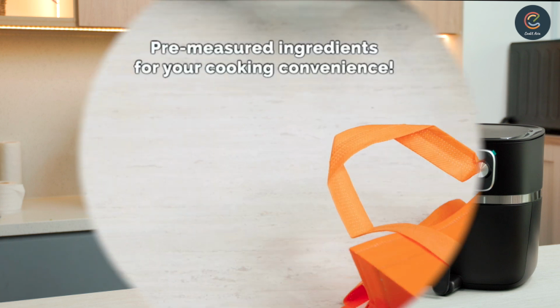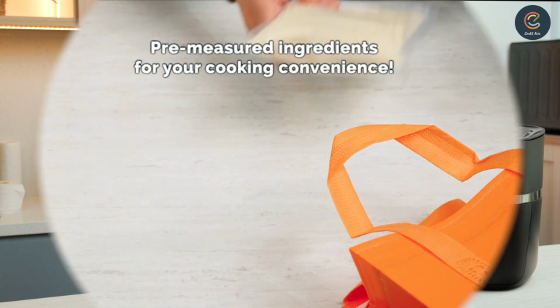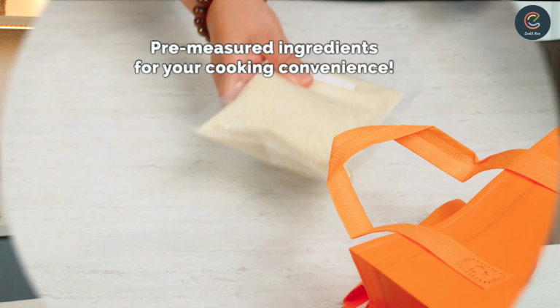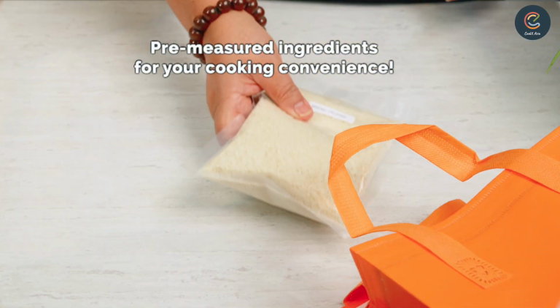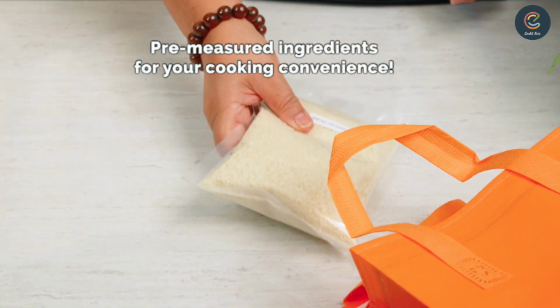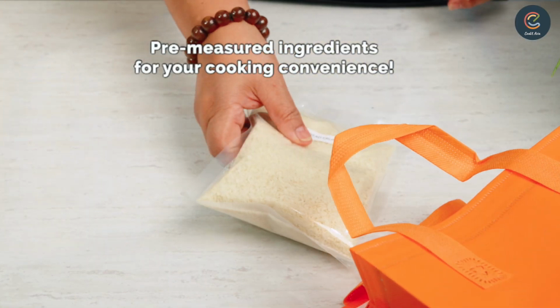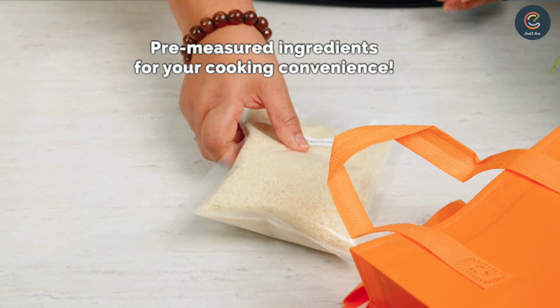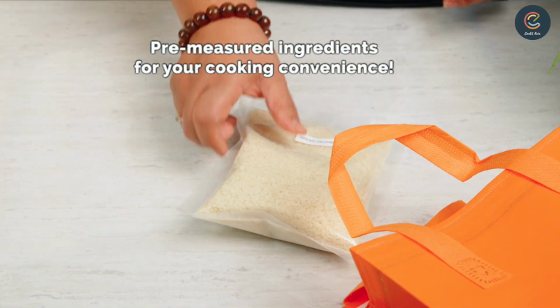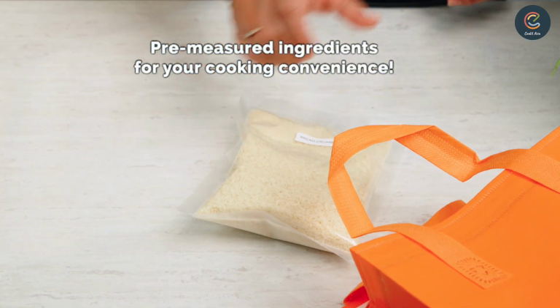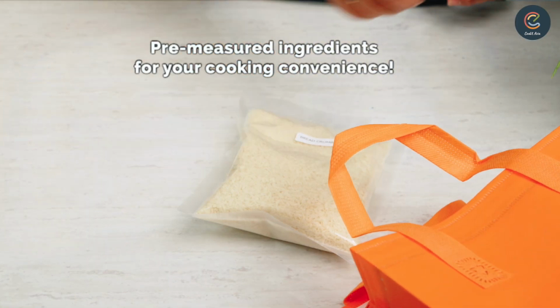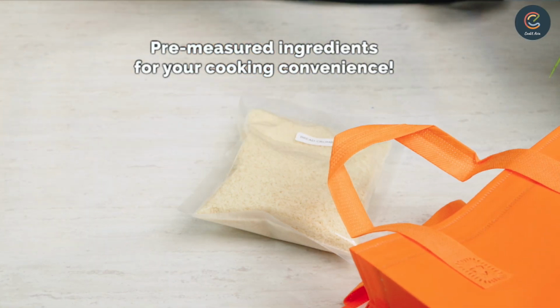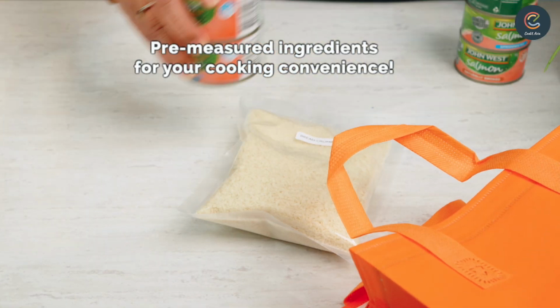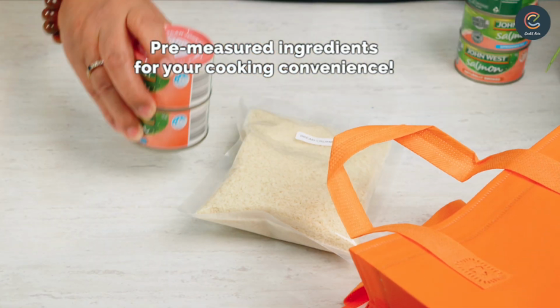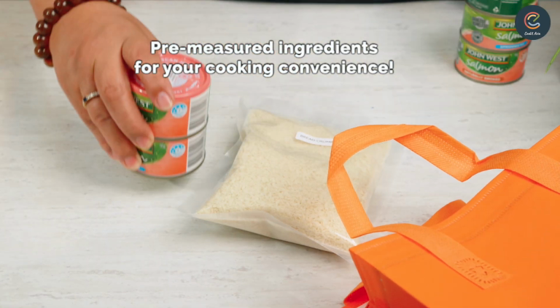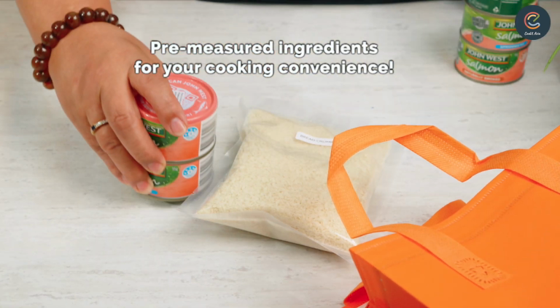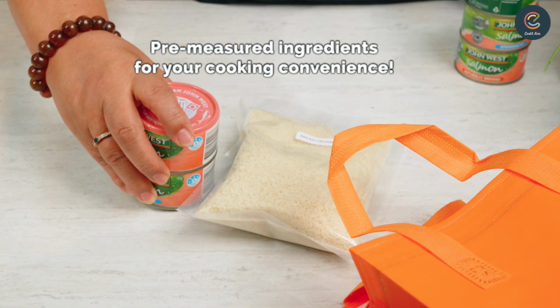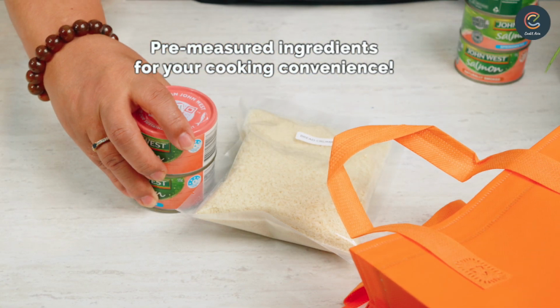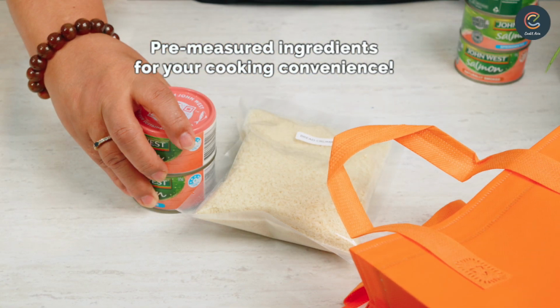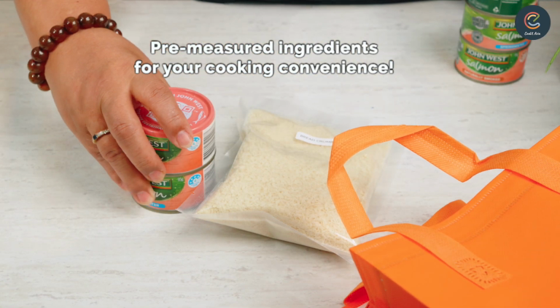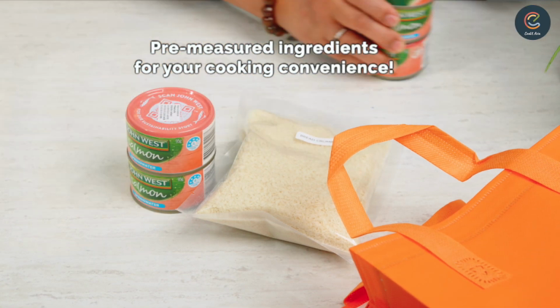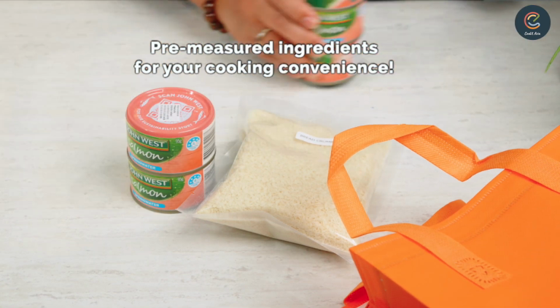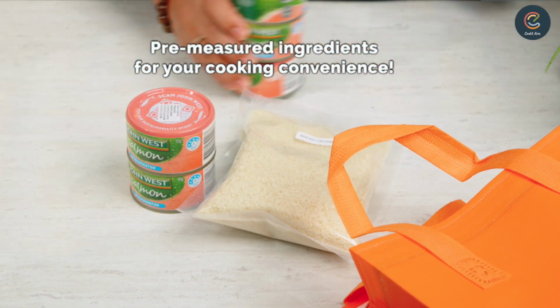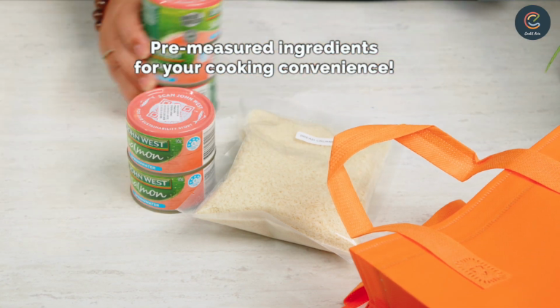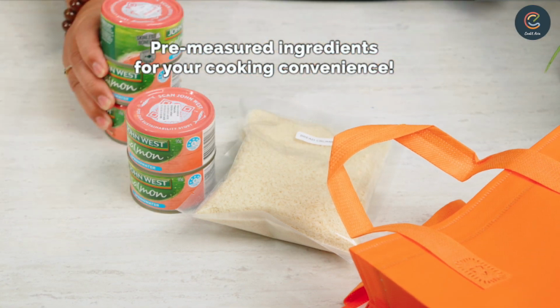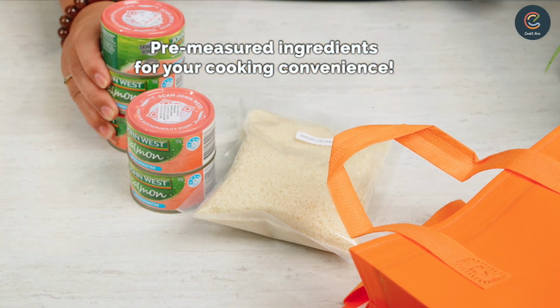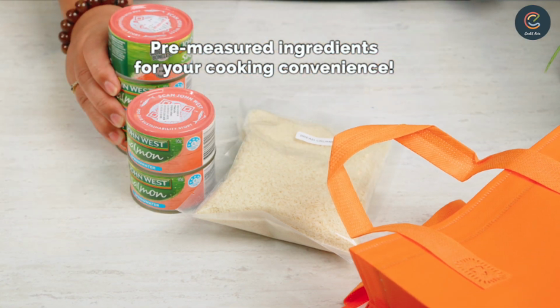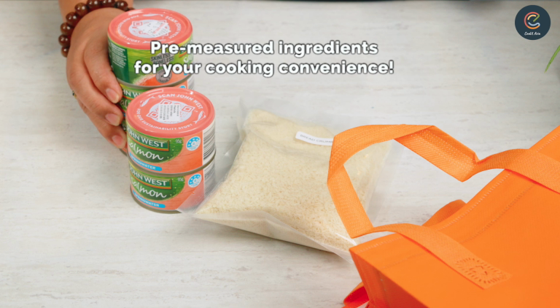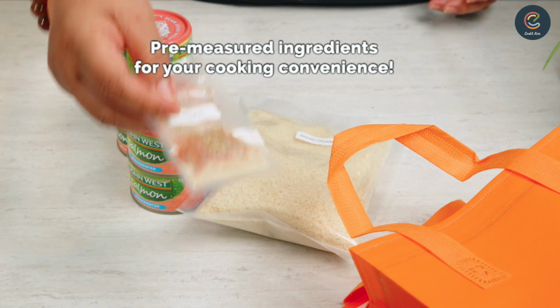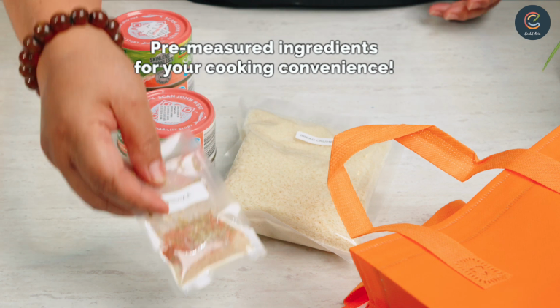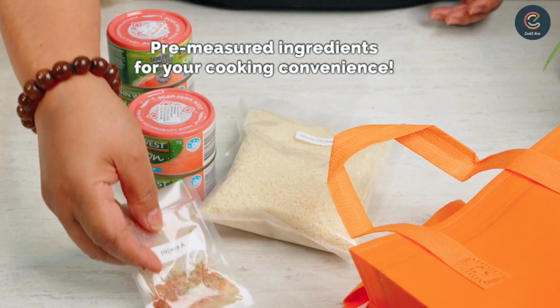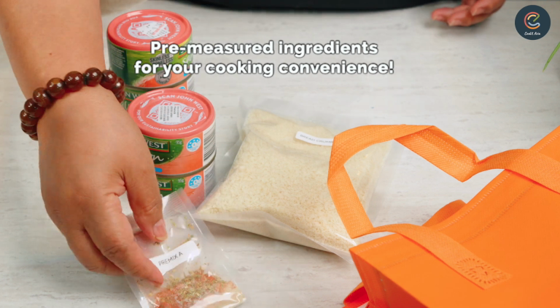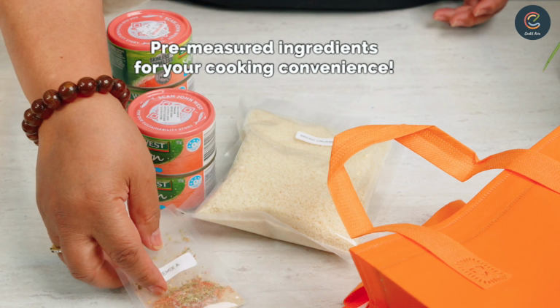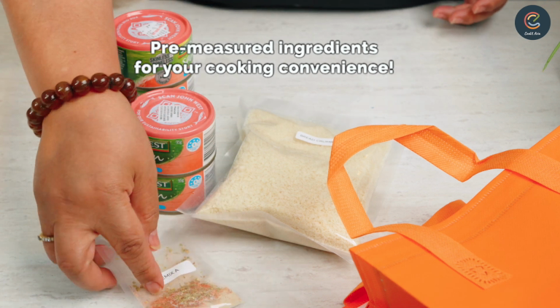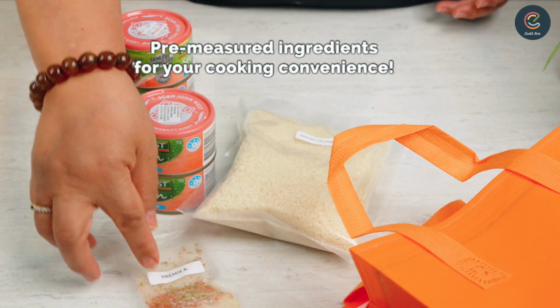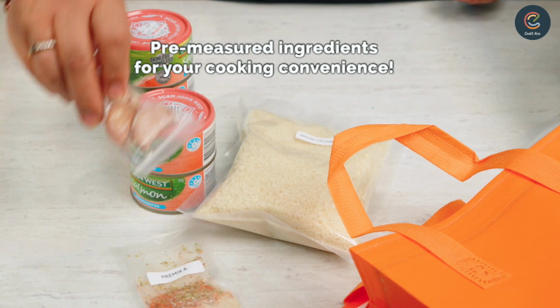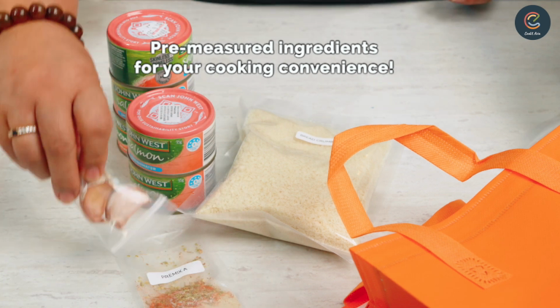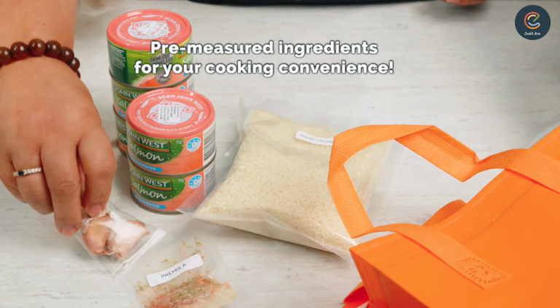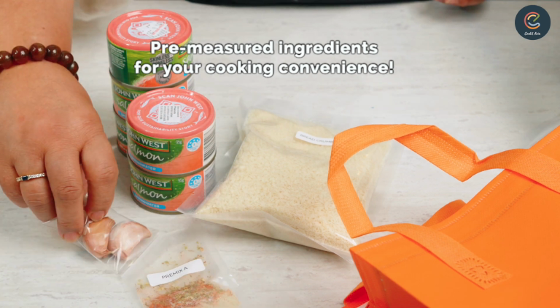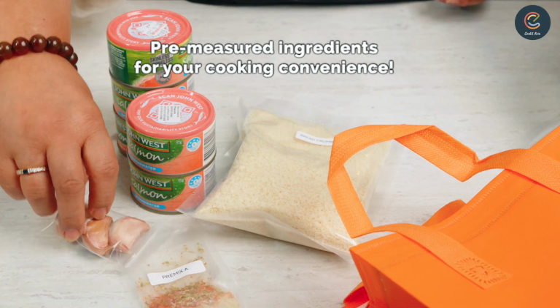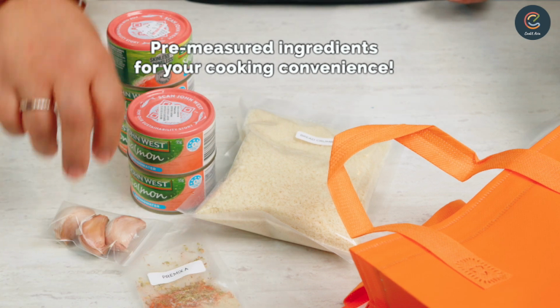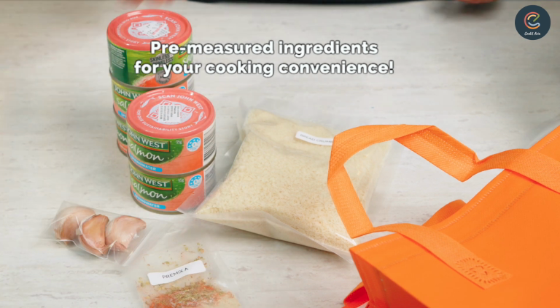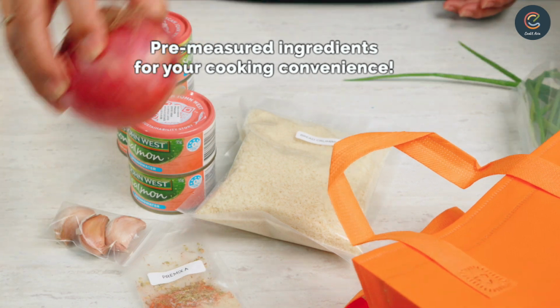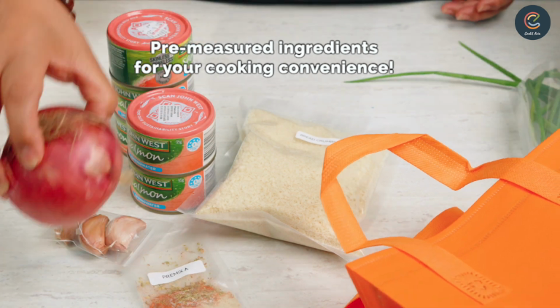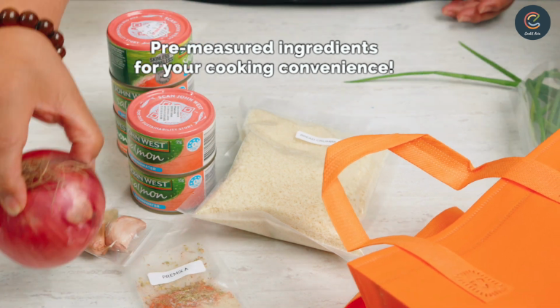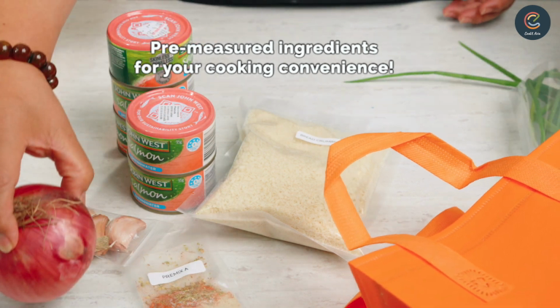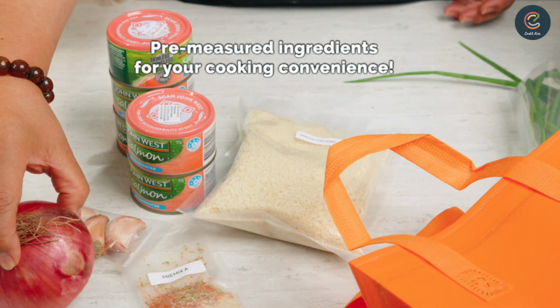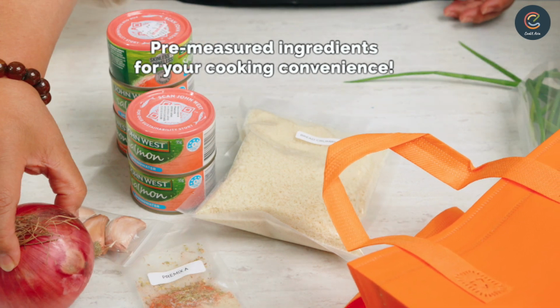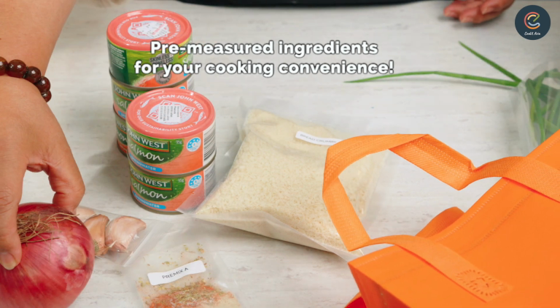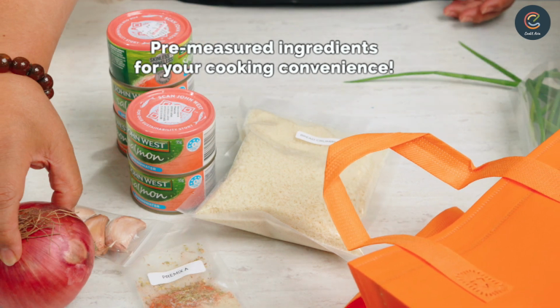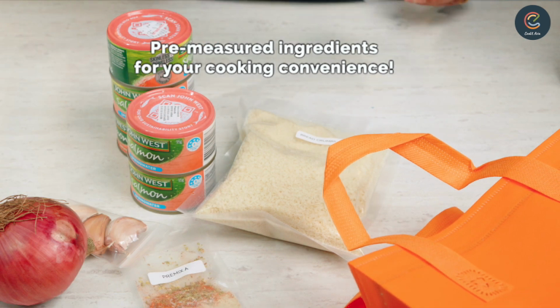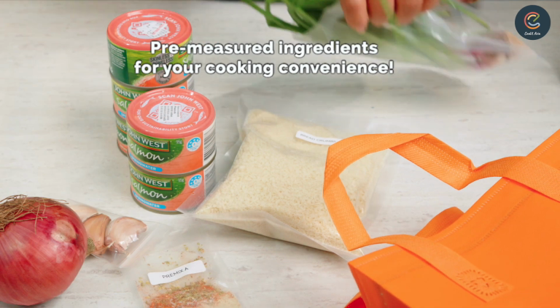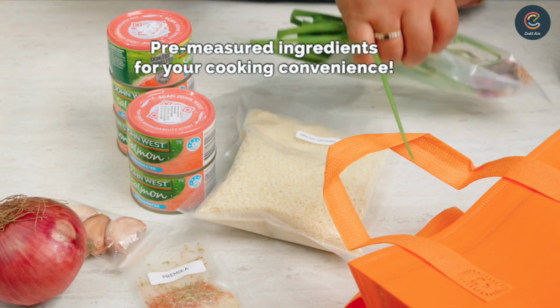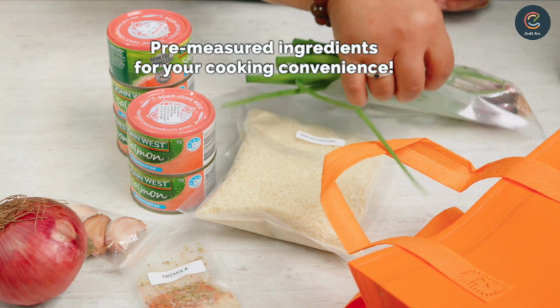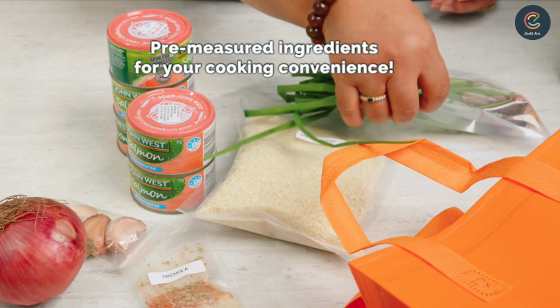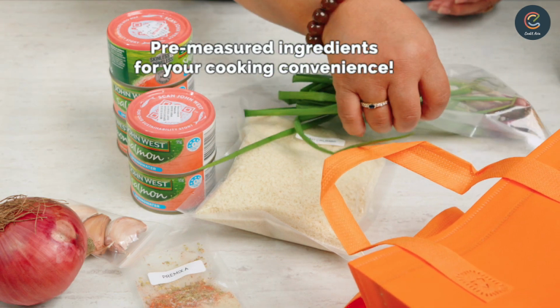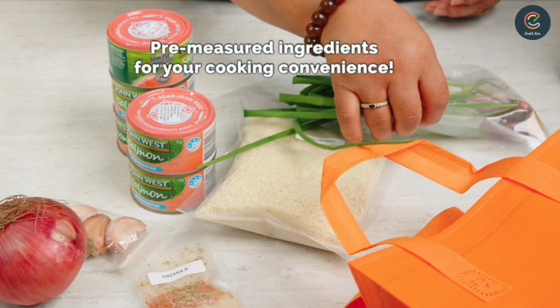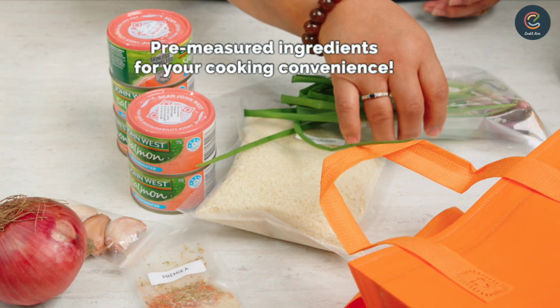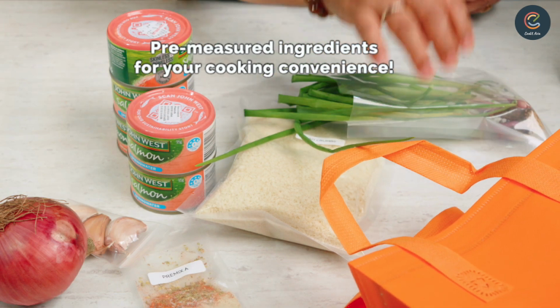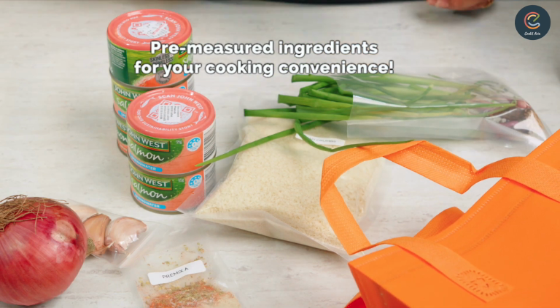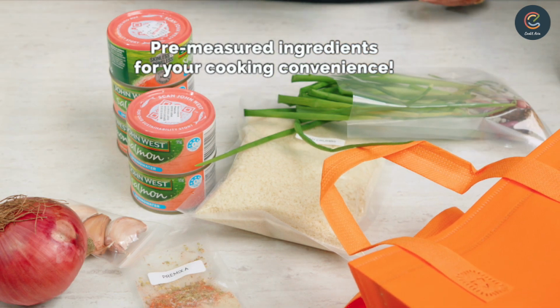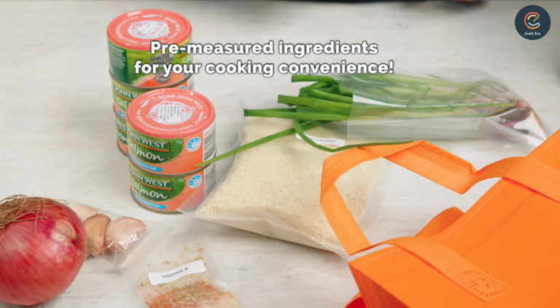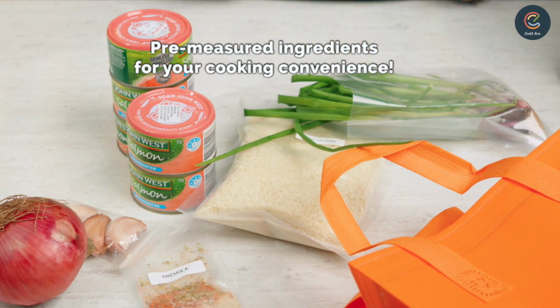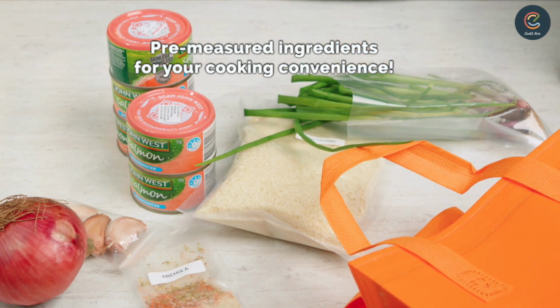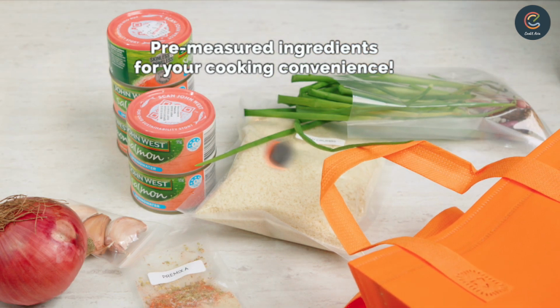Get your ingredients packed and measured nicely with Cokex Asia's Eco-Pack. So convenient.